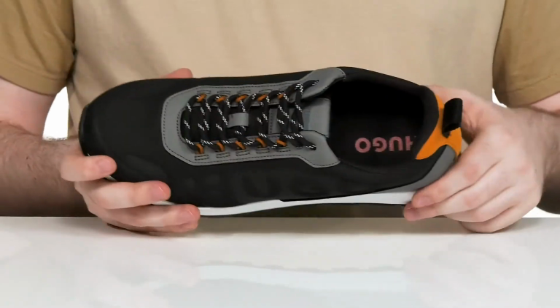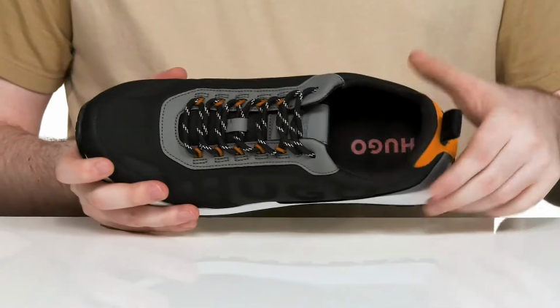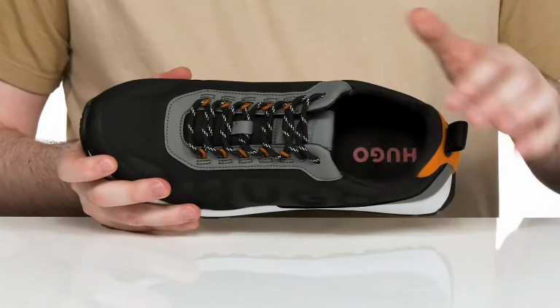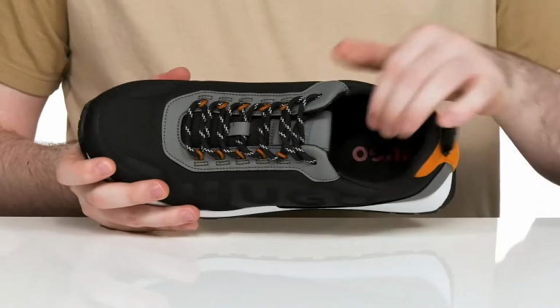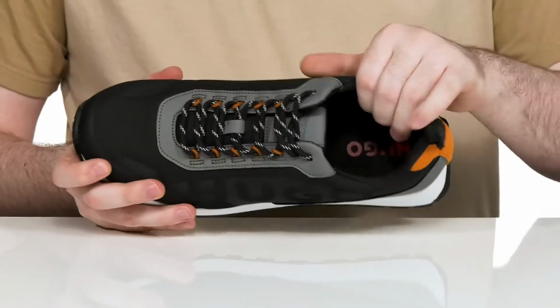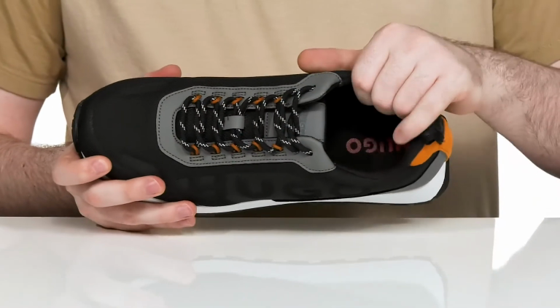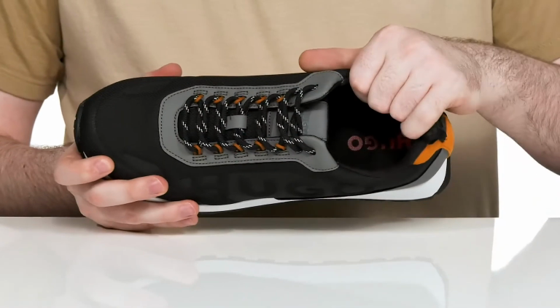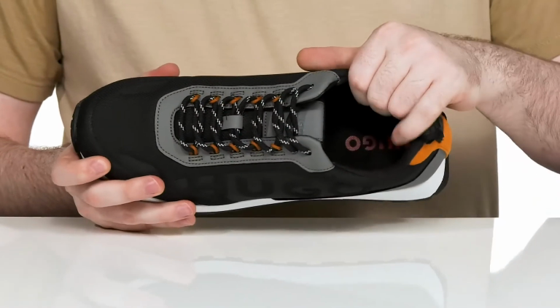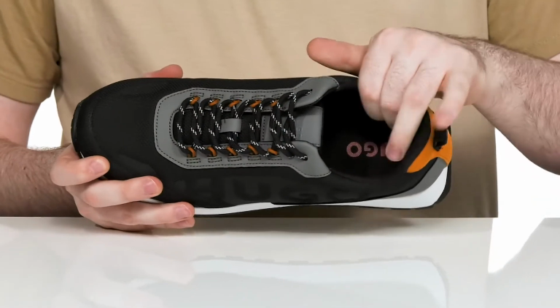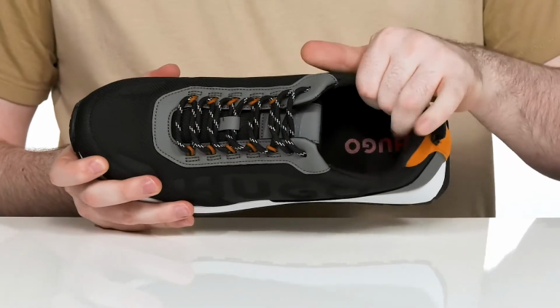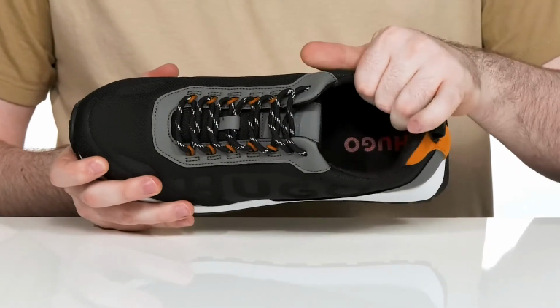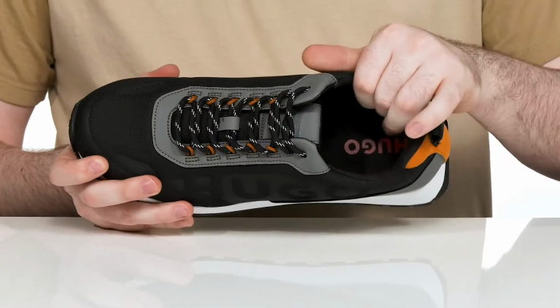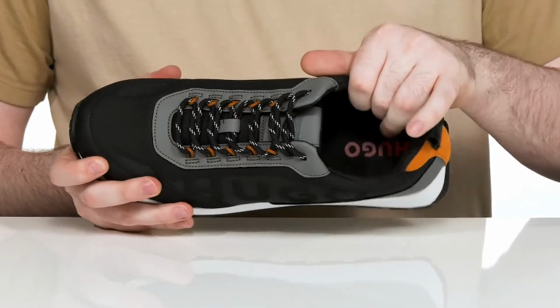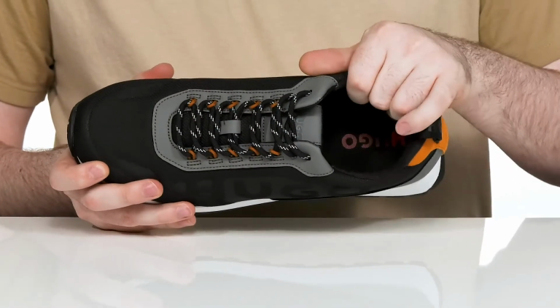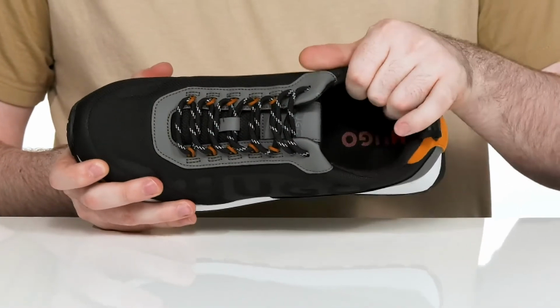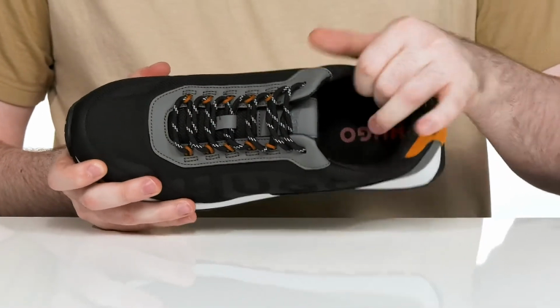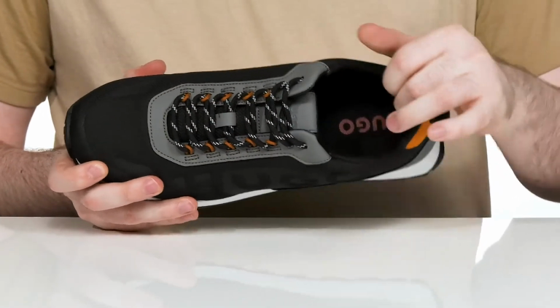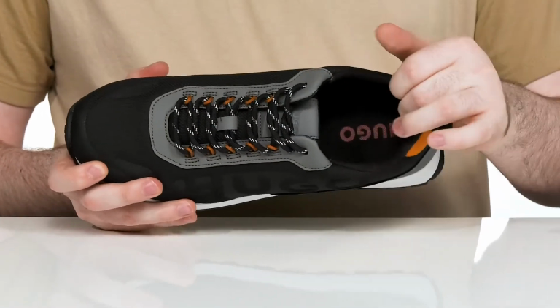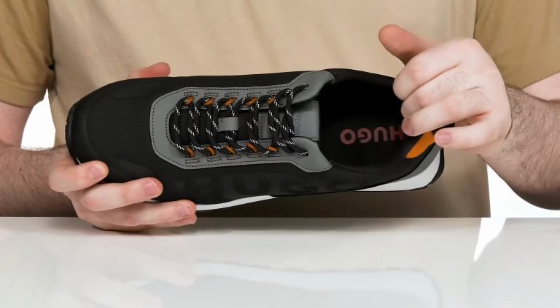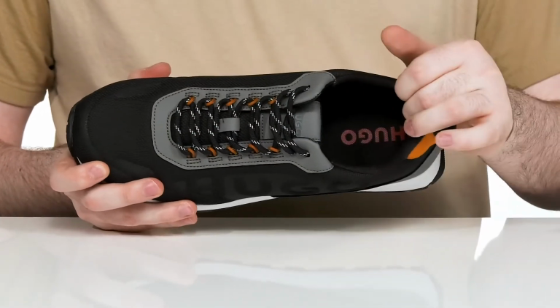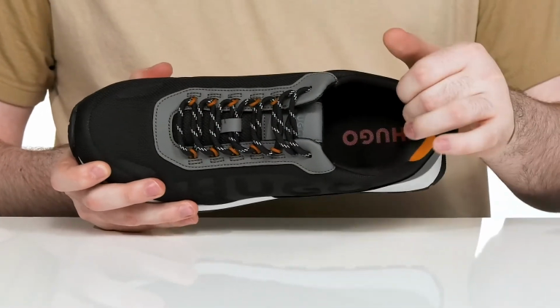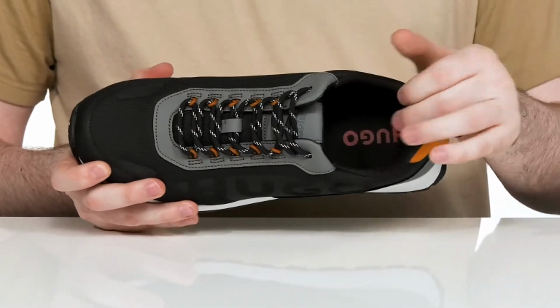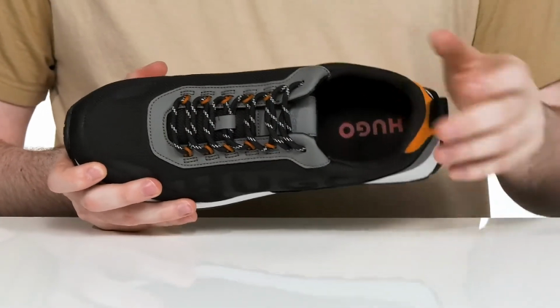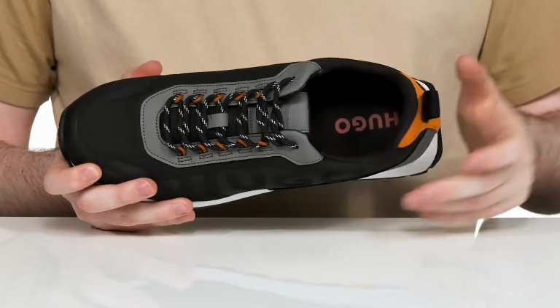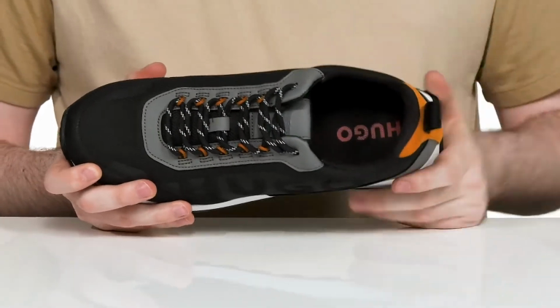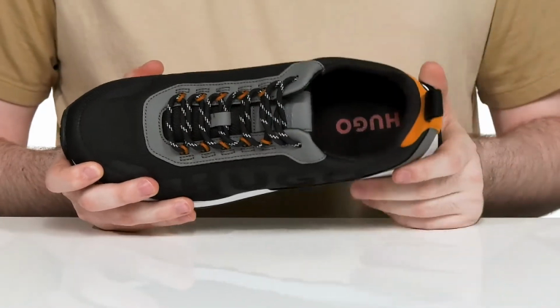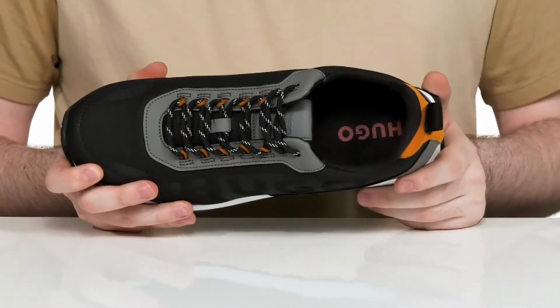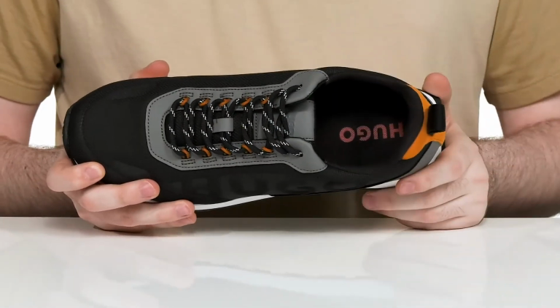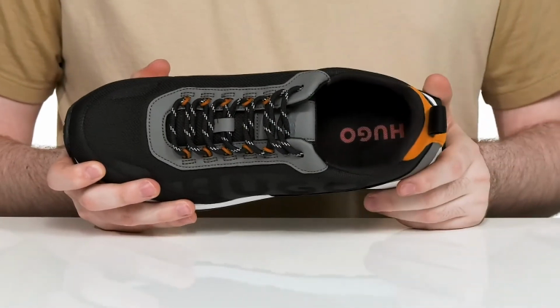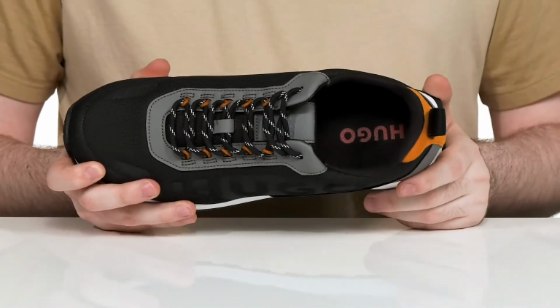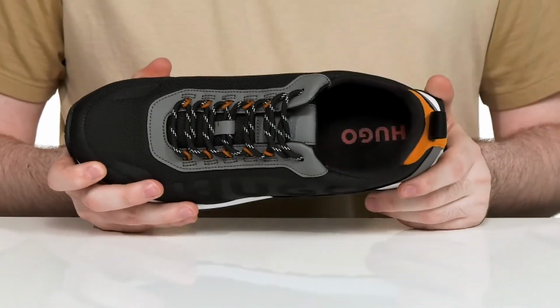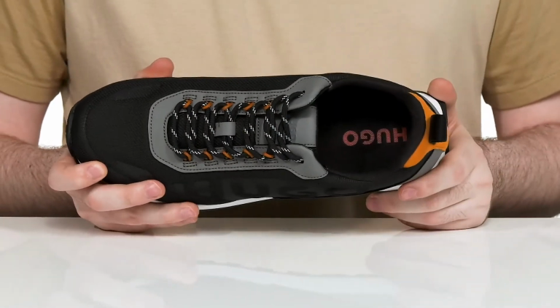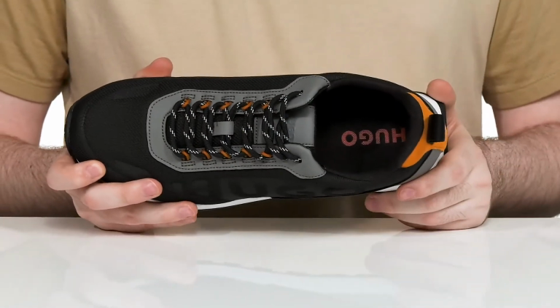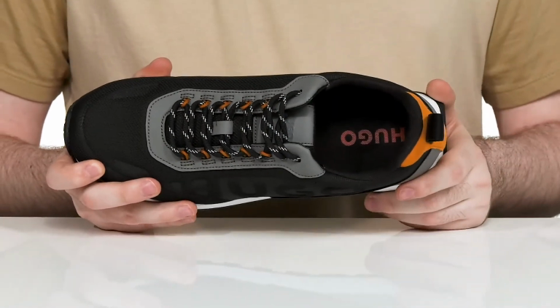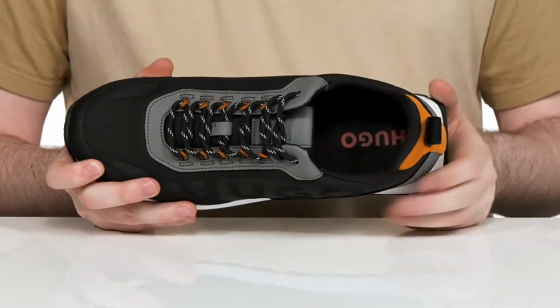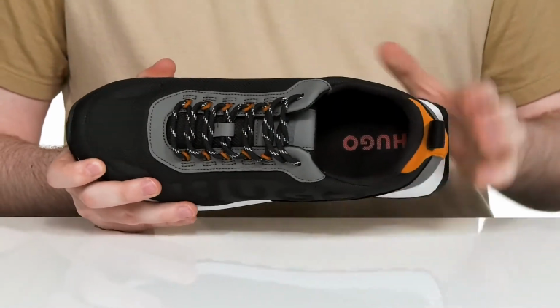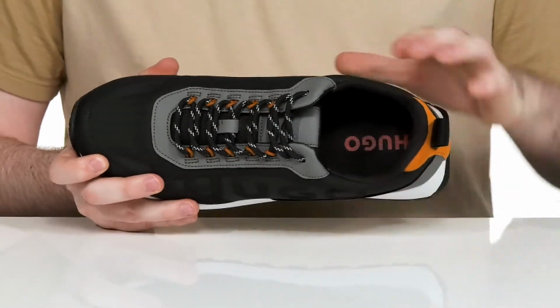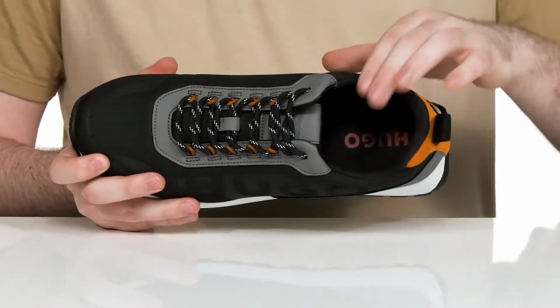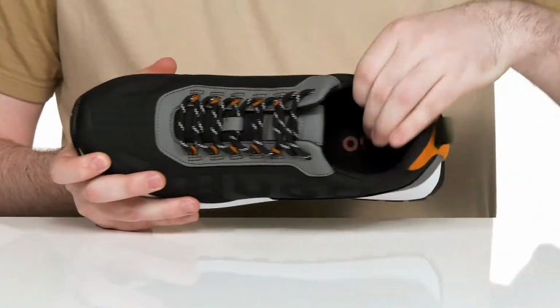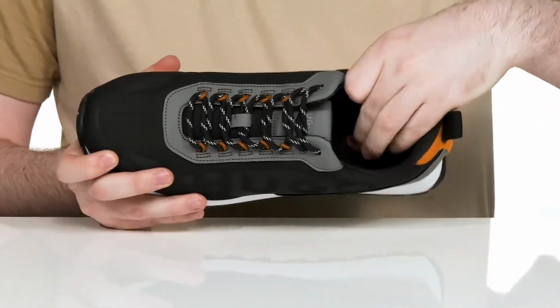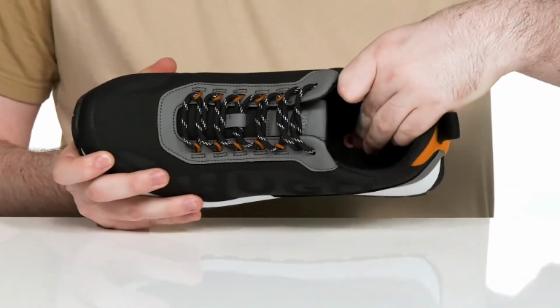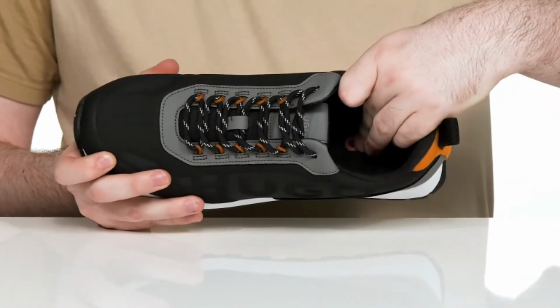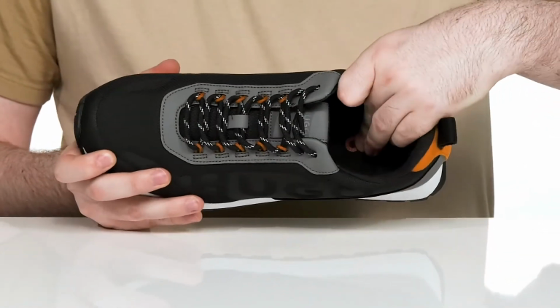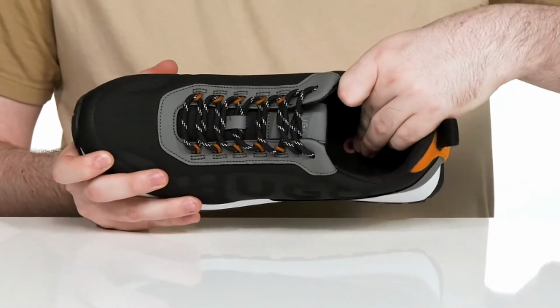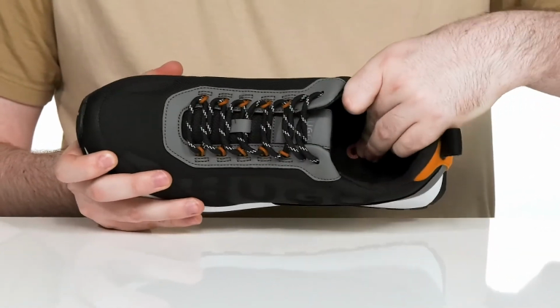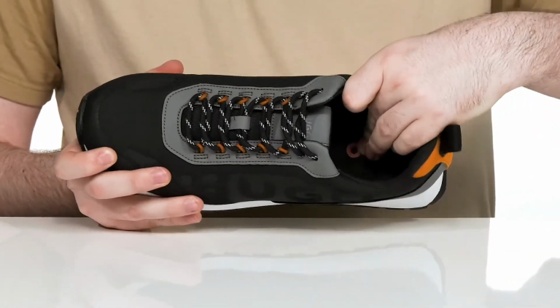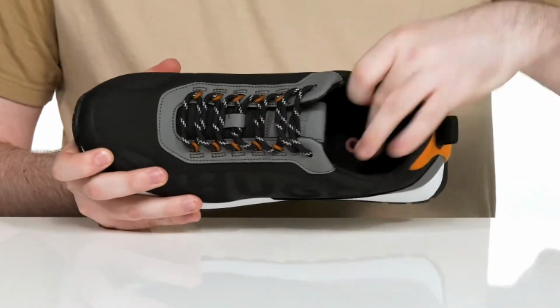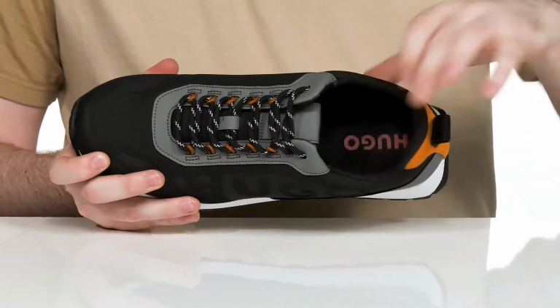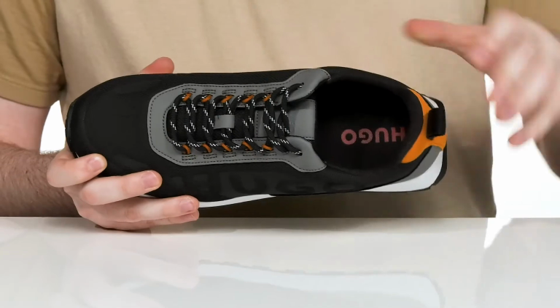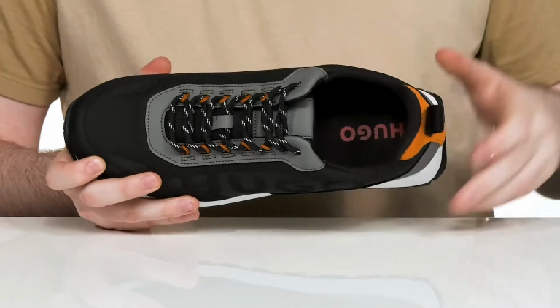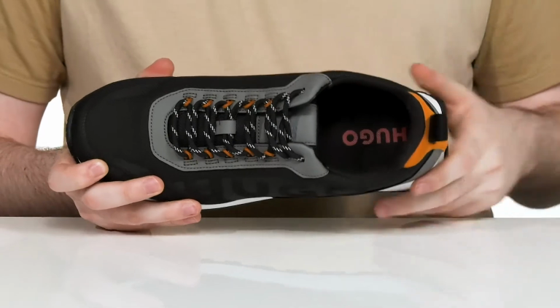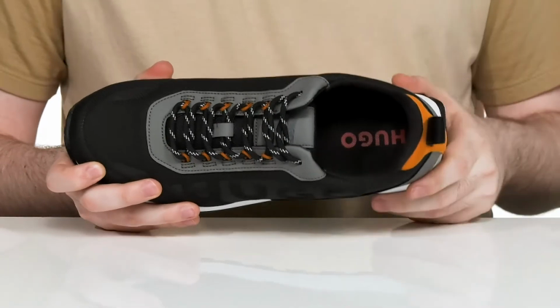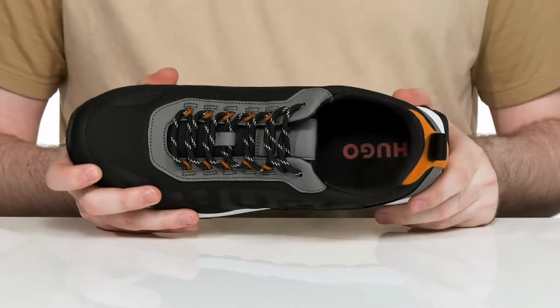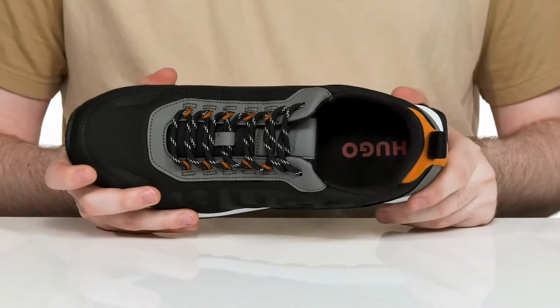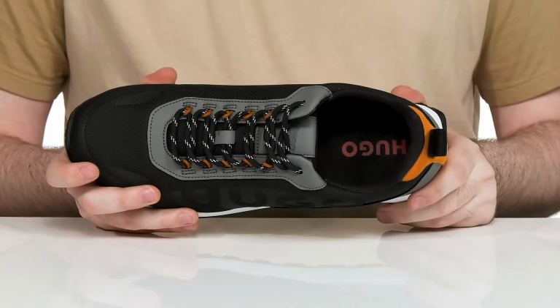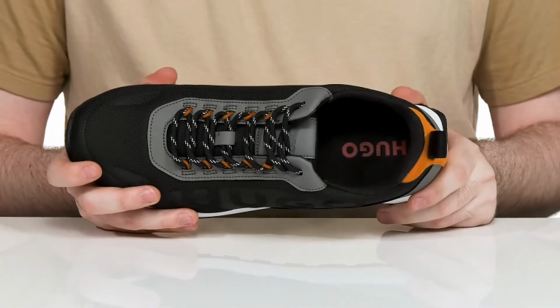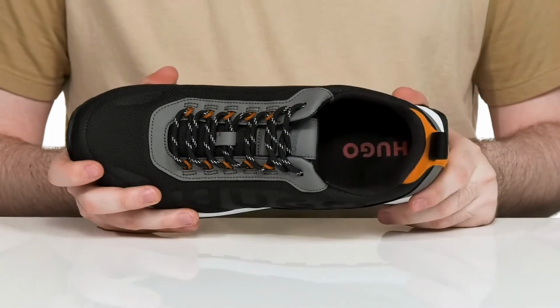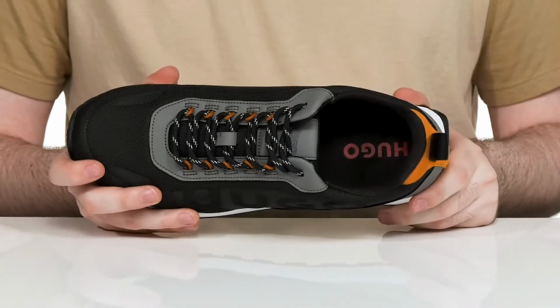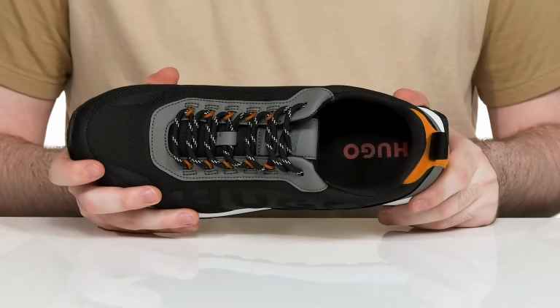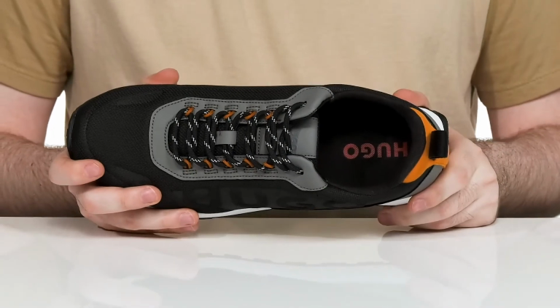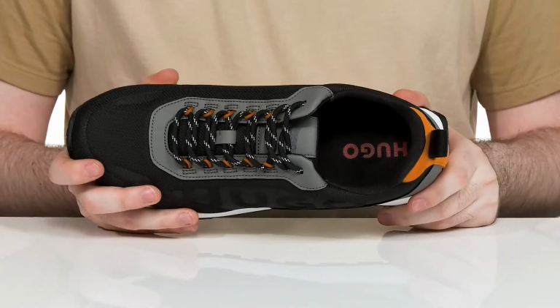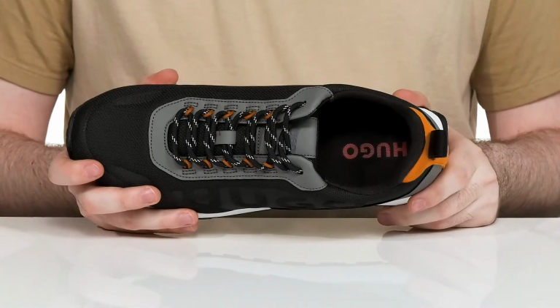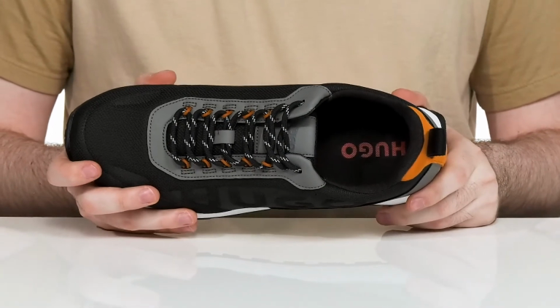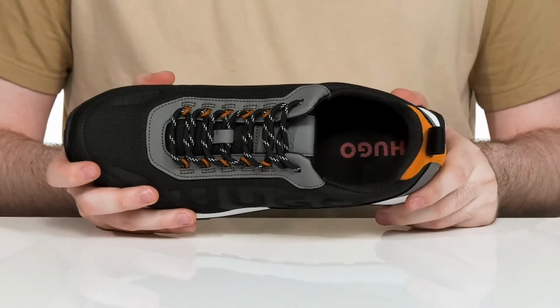The inner lining has extra padding to keep it breathable and supportive throughout, and there's a cushion foam footbed in the bottom for more comfort.